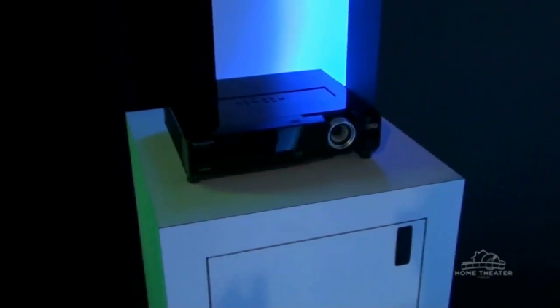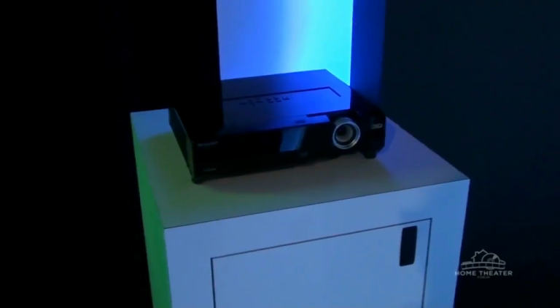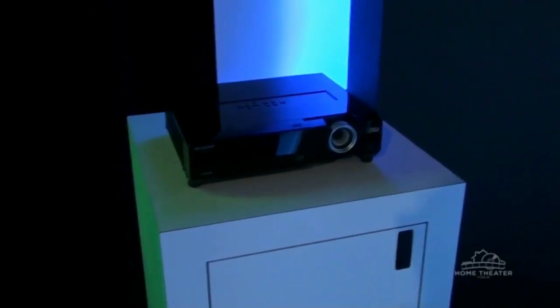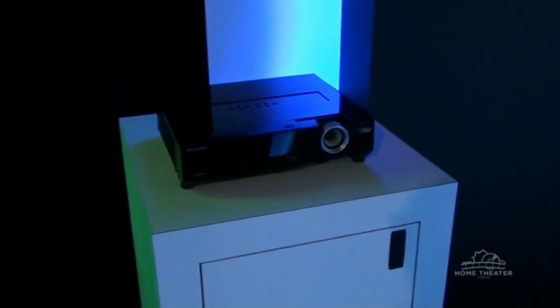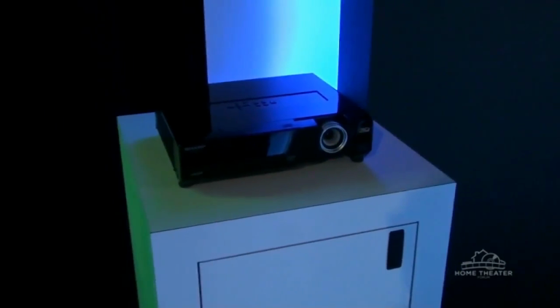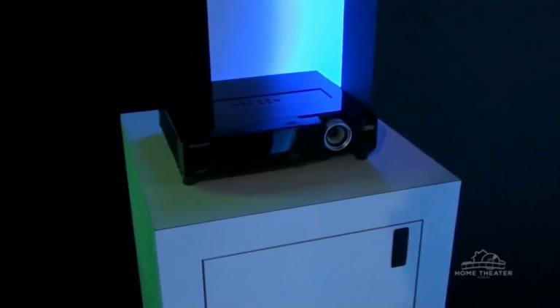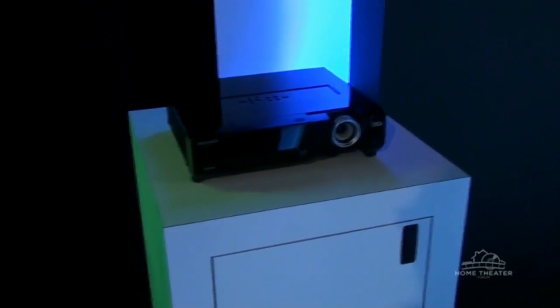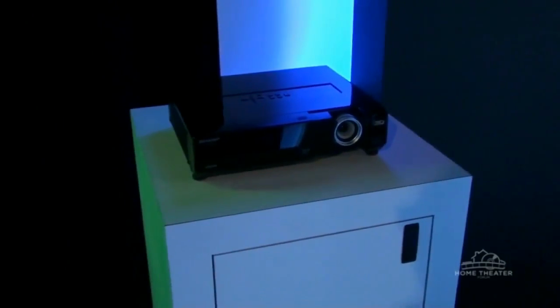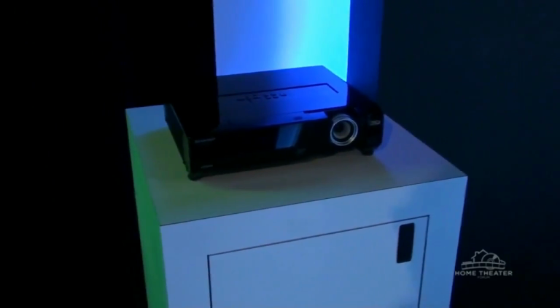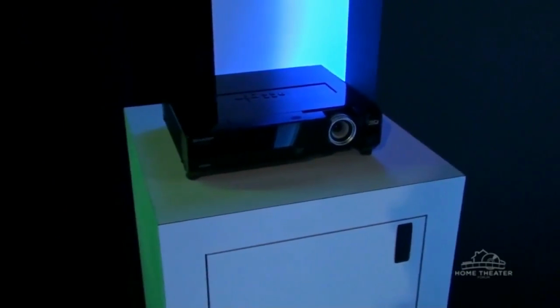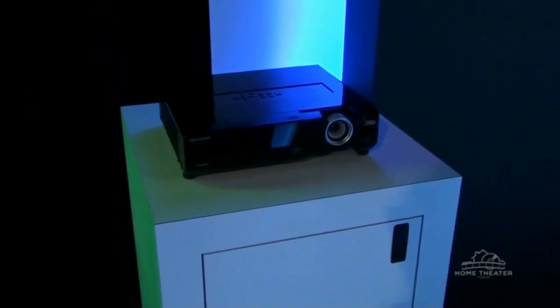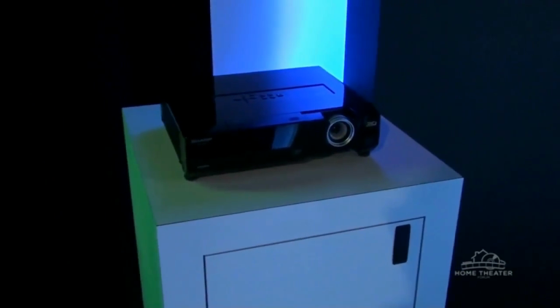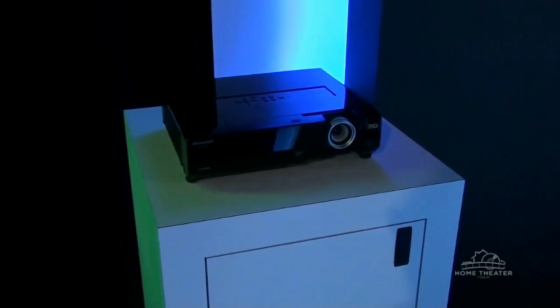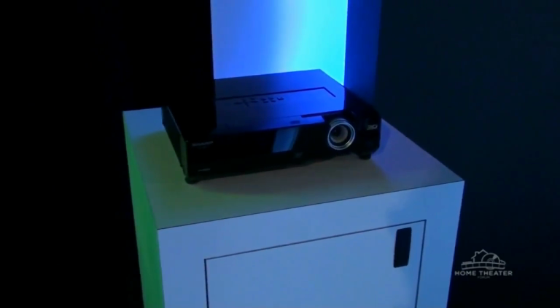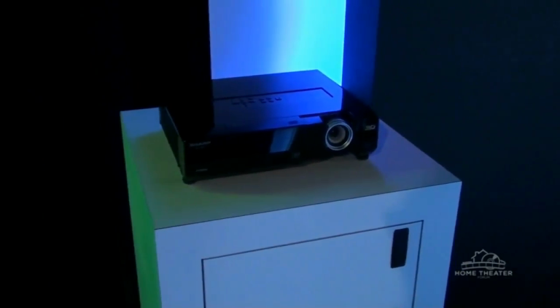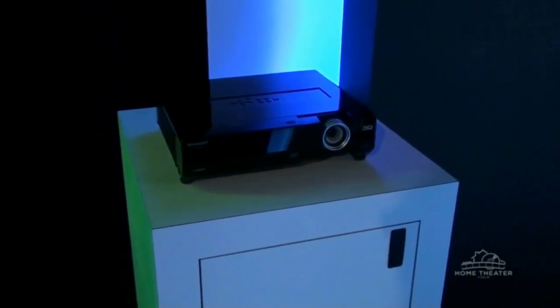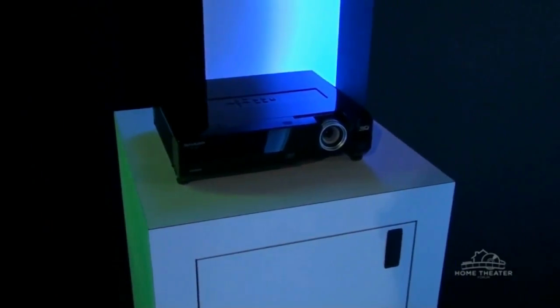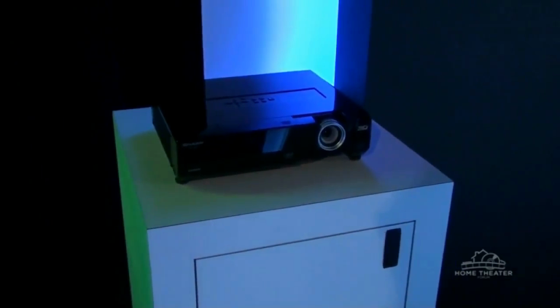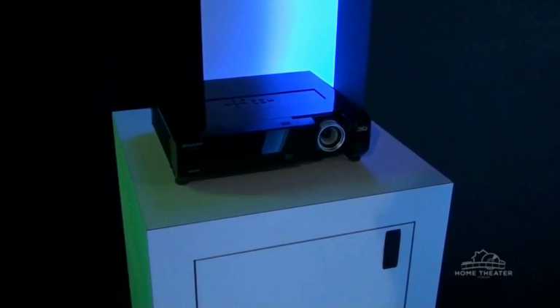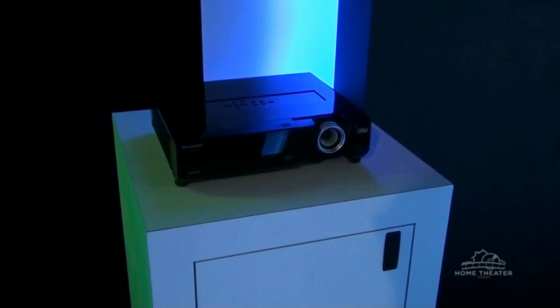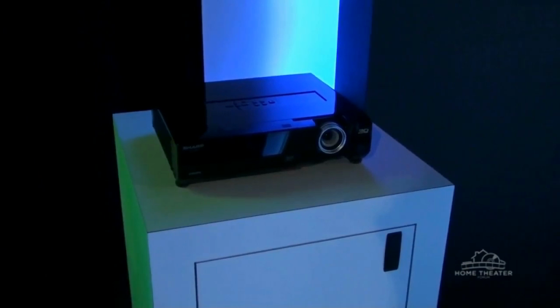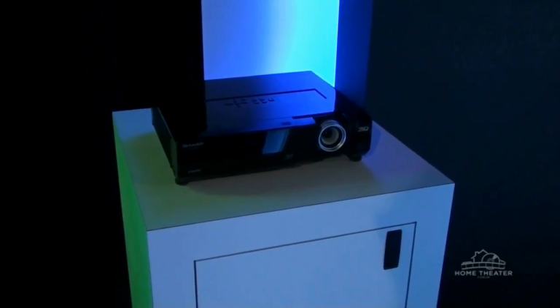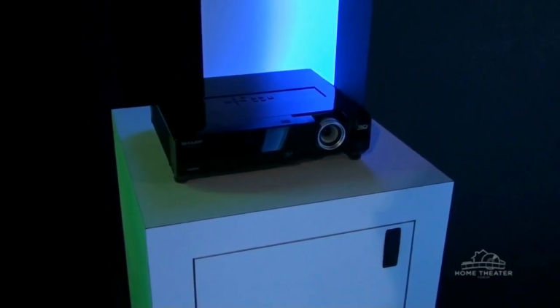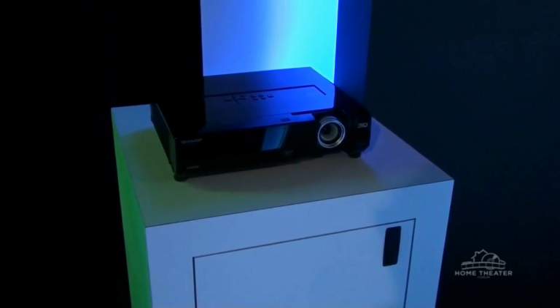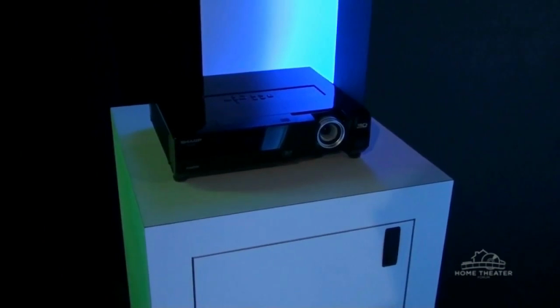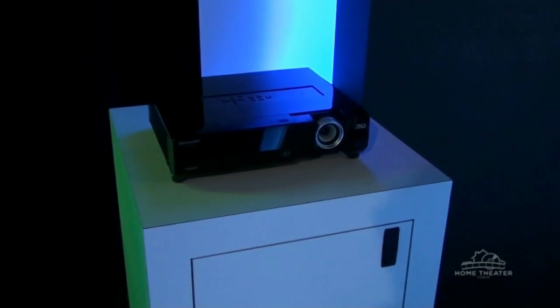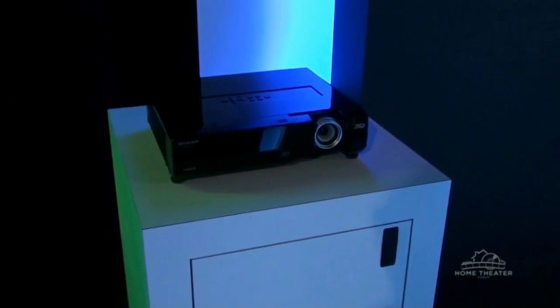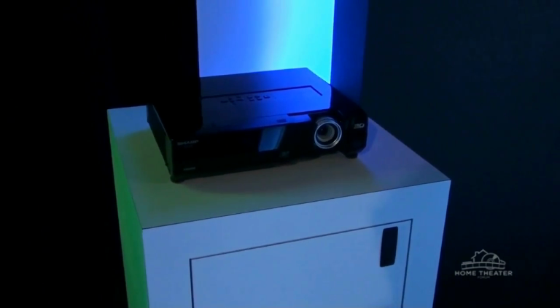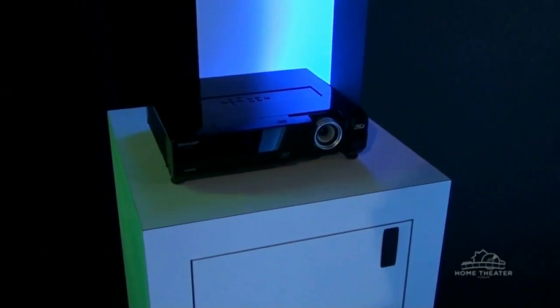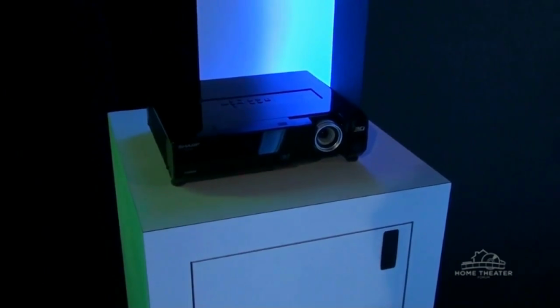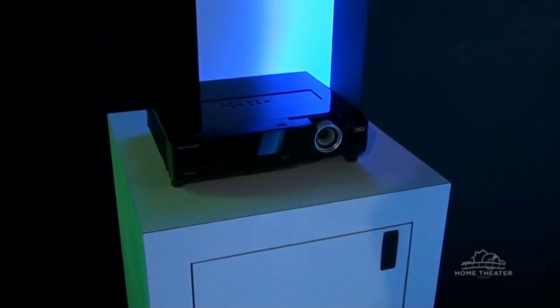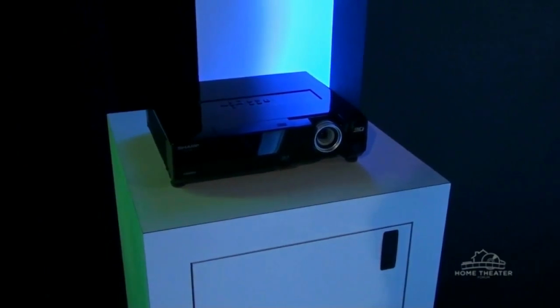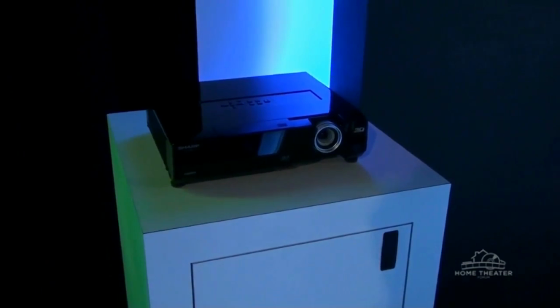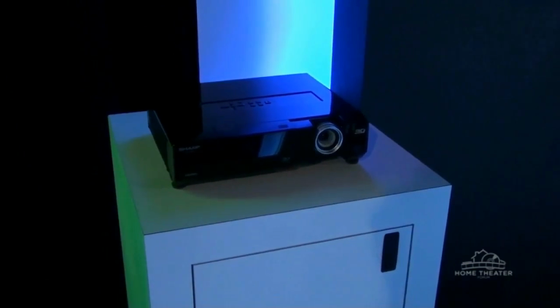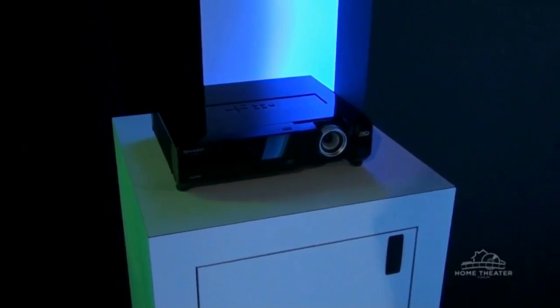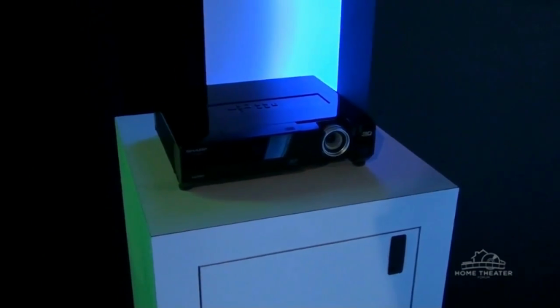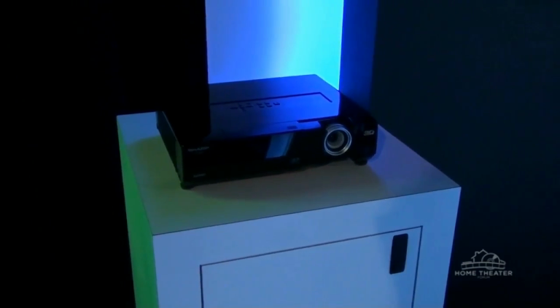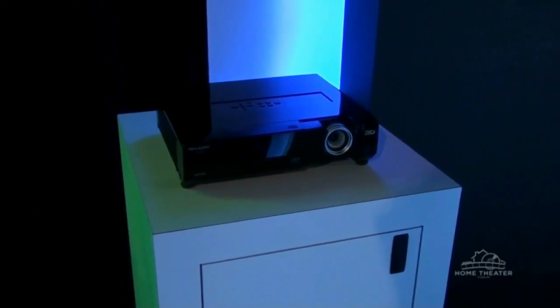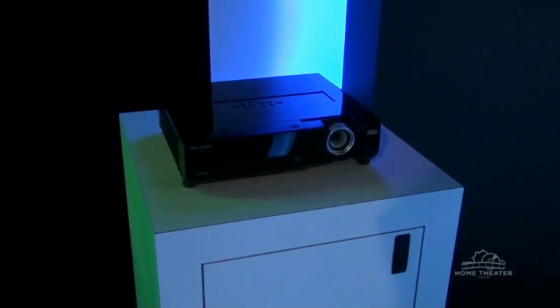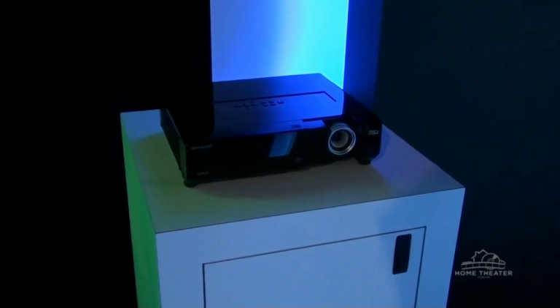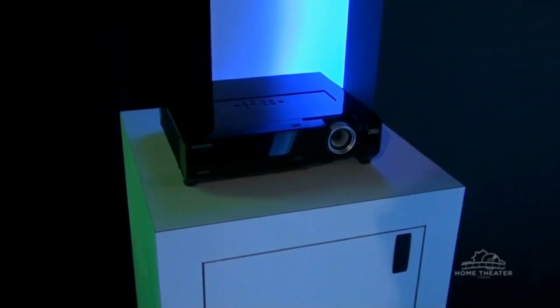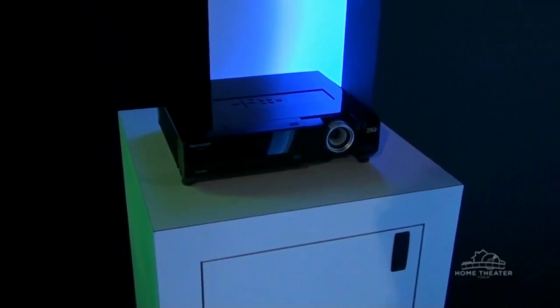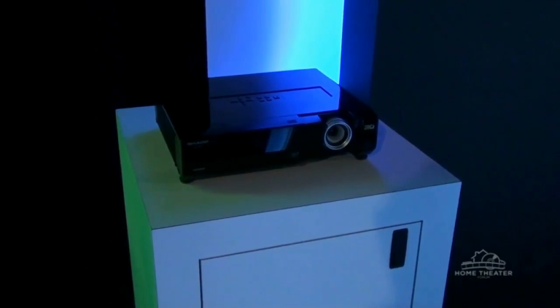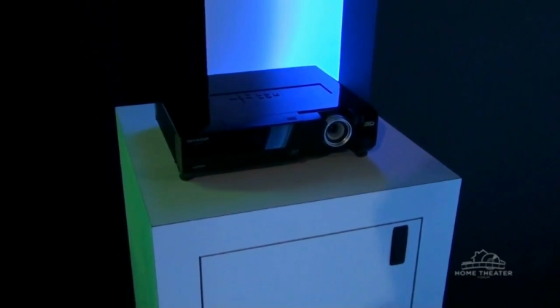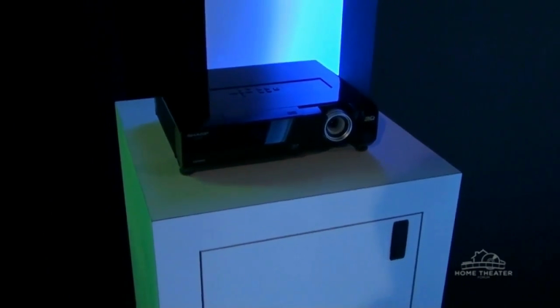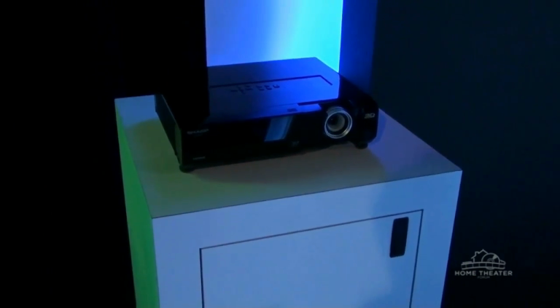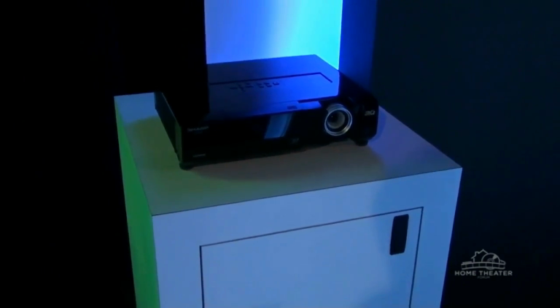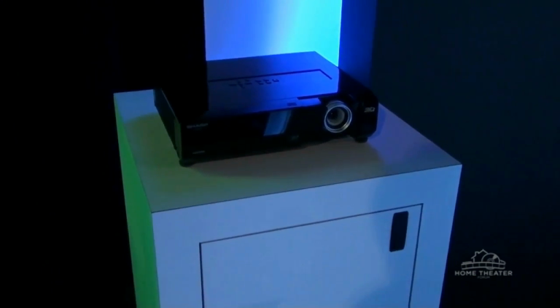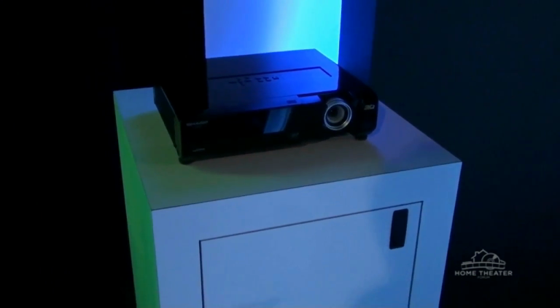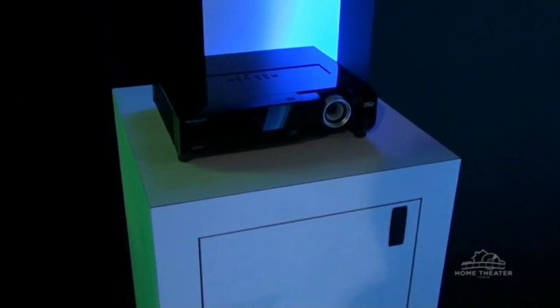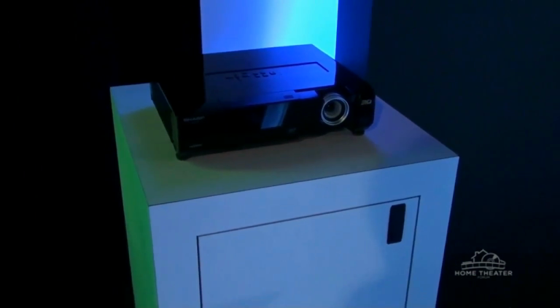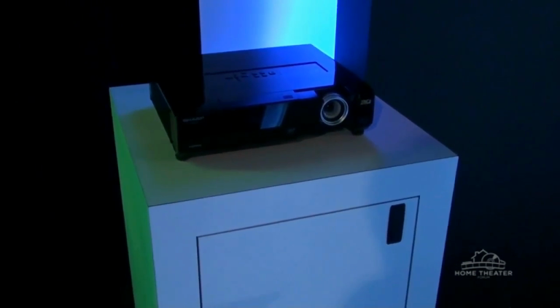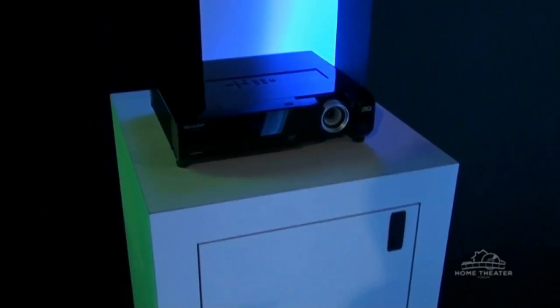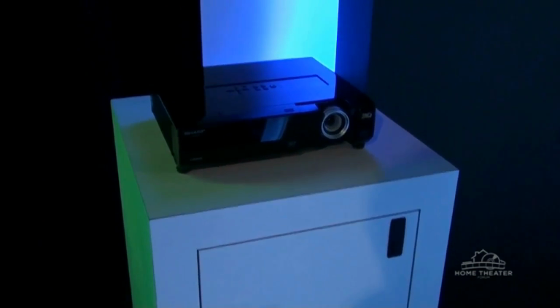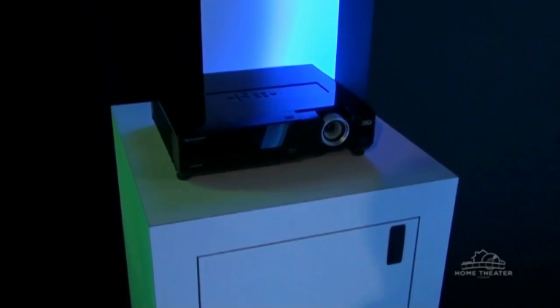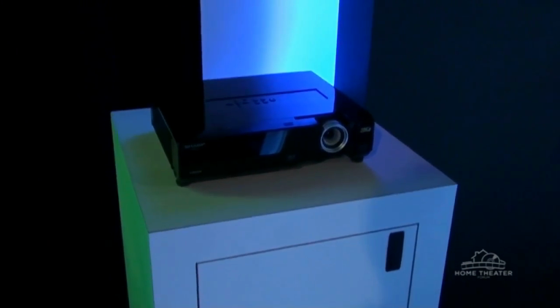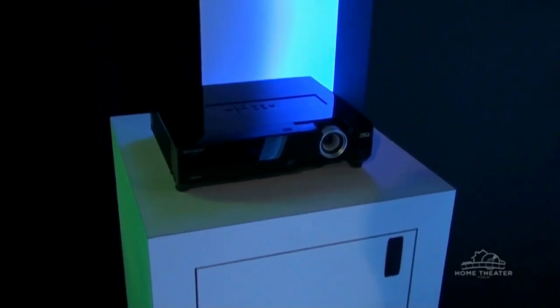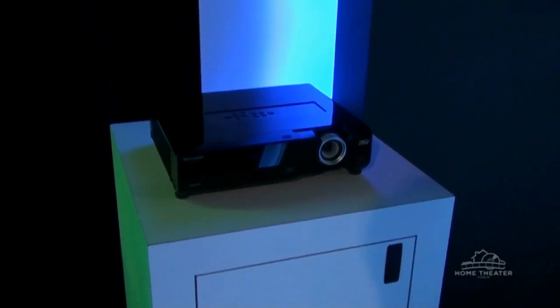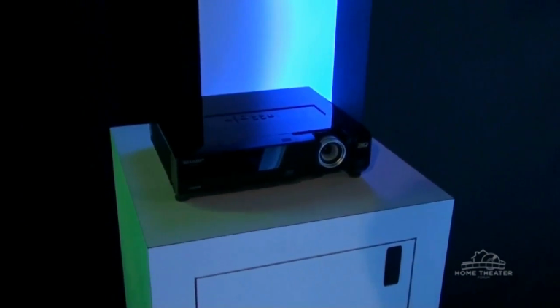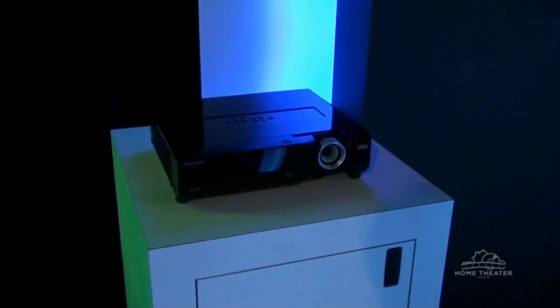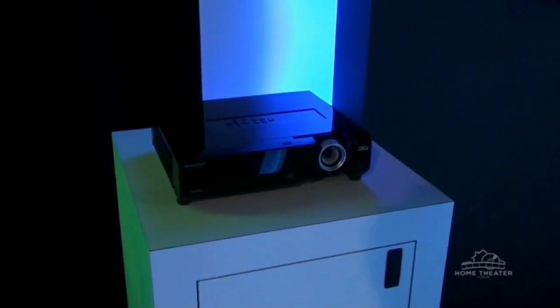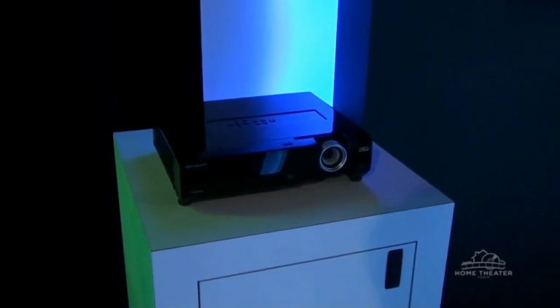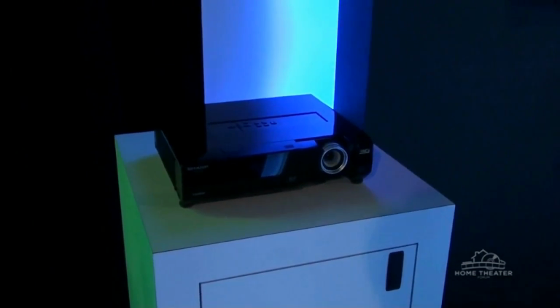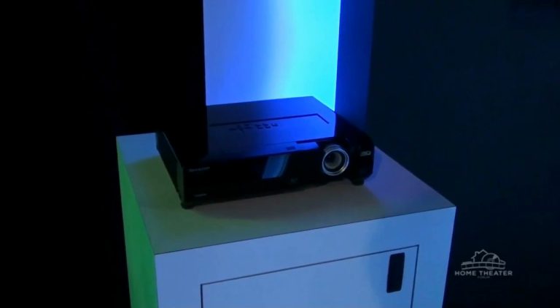We're also introducing our new 3D front-projector device, the XVZ-17000, which will be shipping in the first quarter of next year. Thank you.